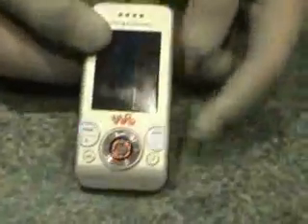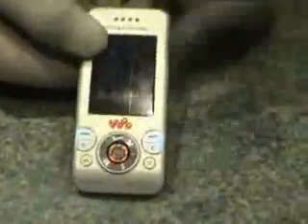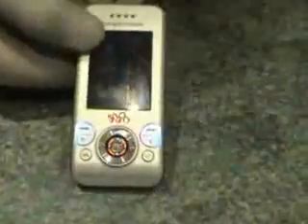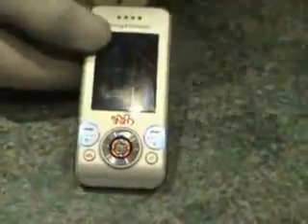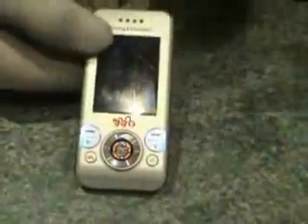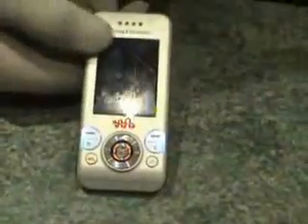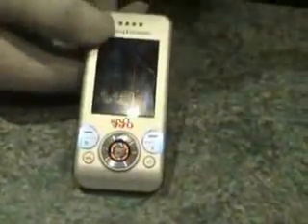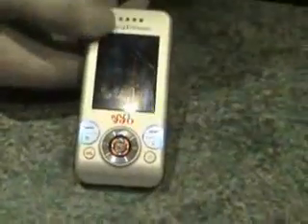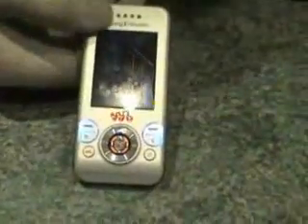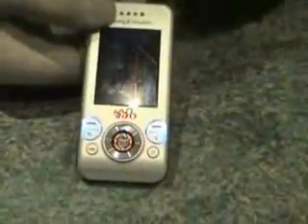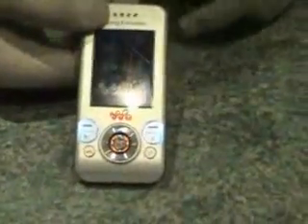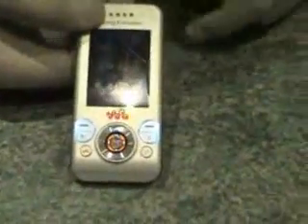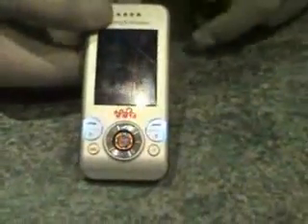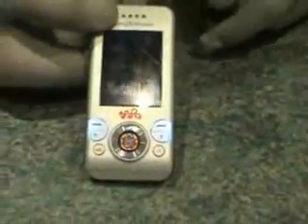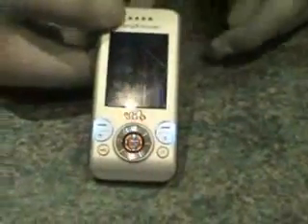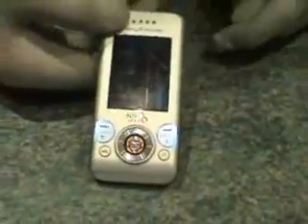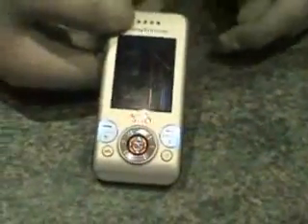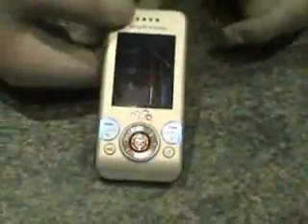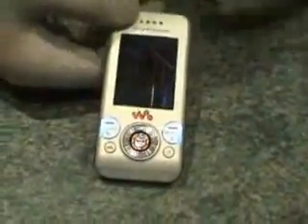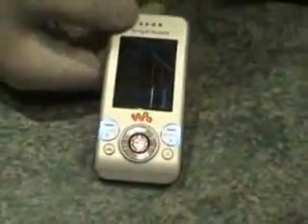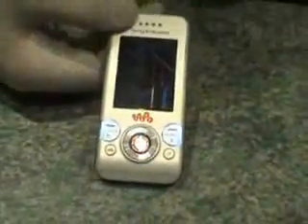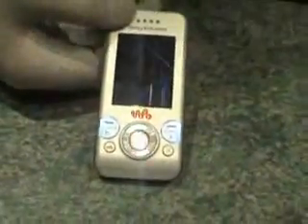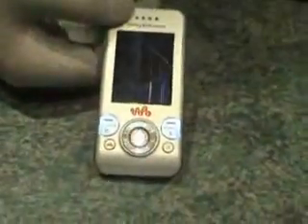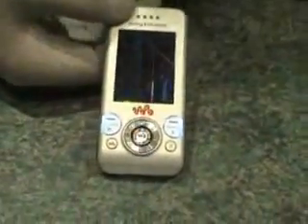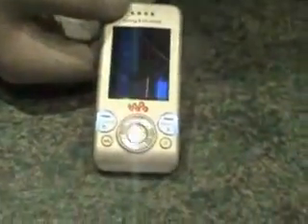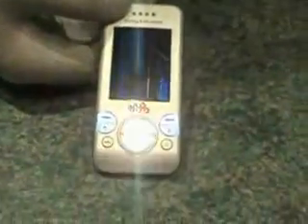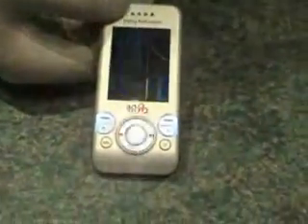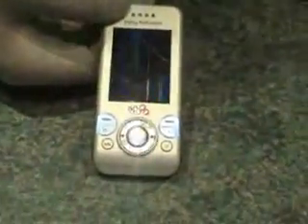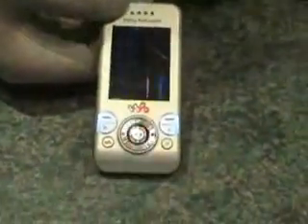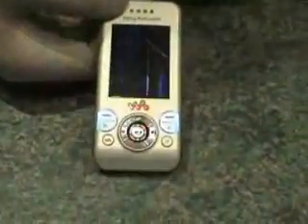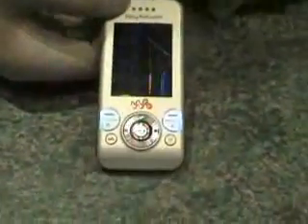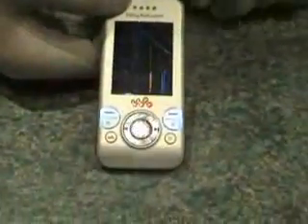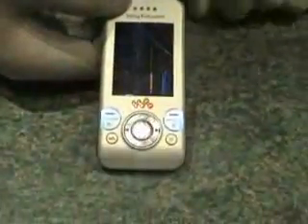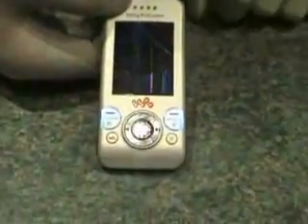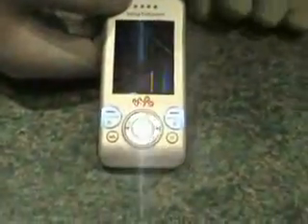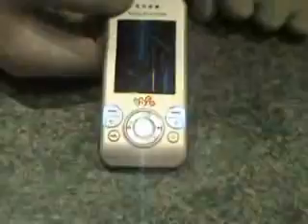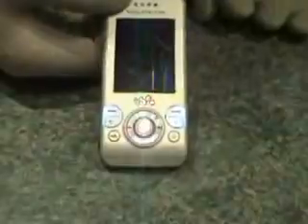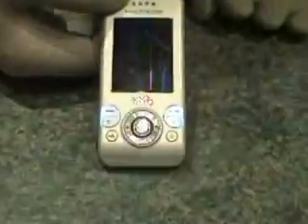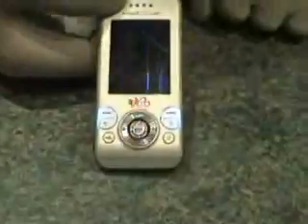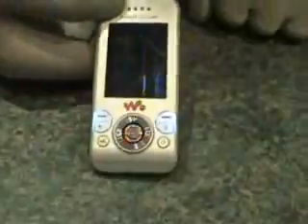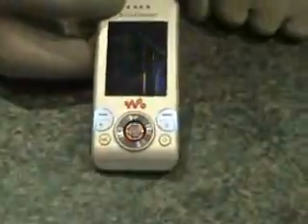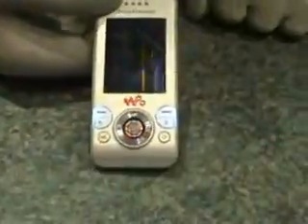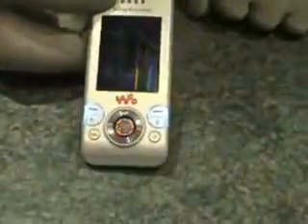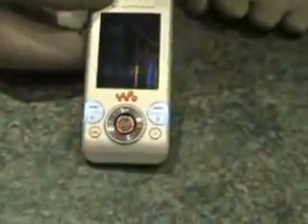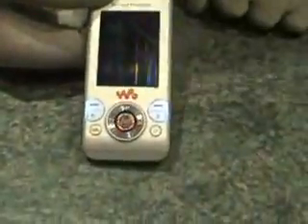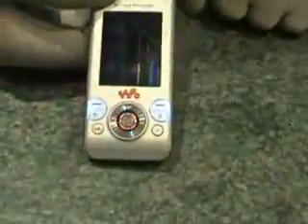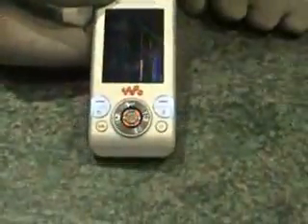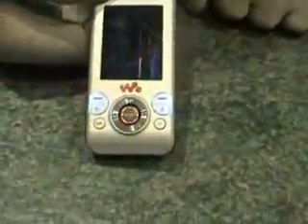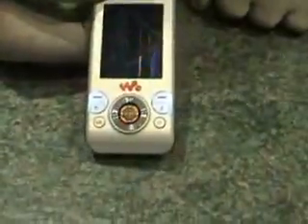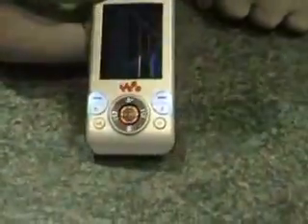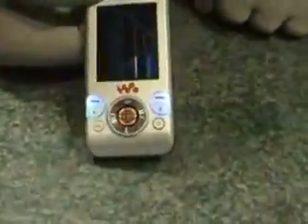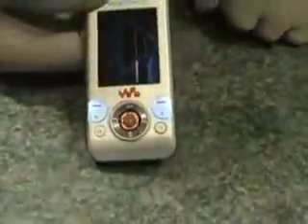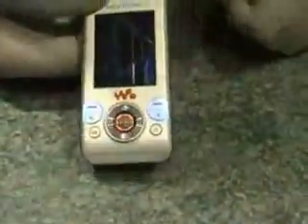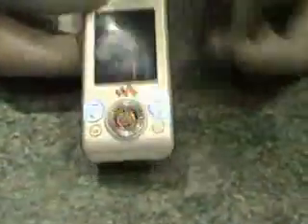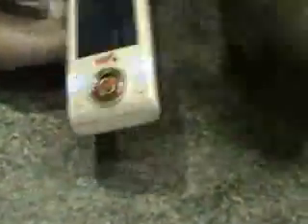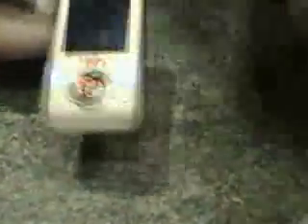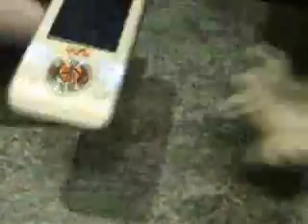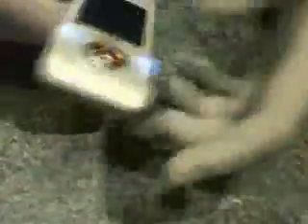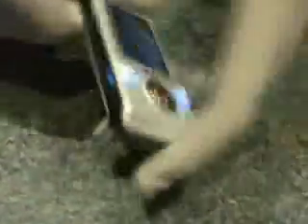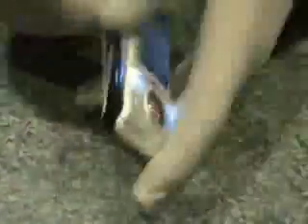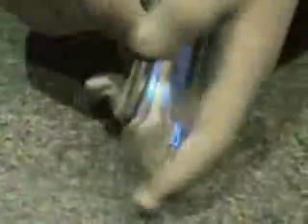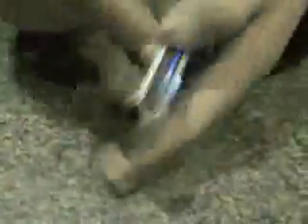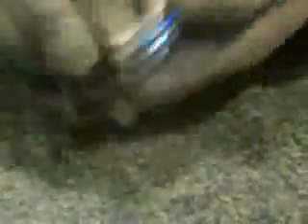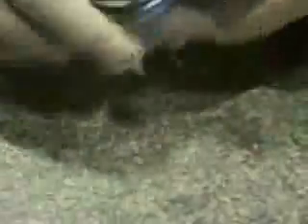Today we're going to change the LCD on a W580. As you can see, this one's looking pretty poorly and is in desperate need of a change. It's very easy to do.